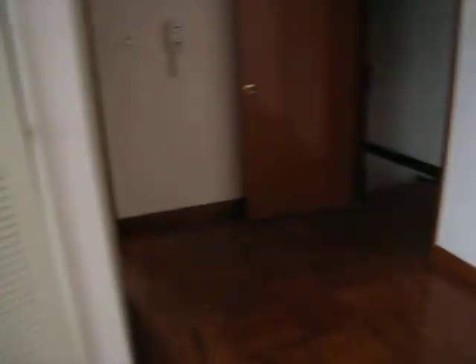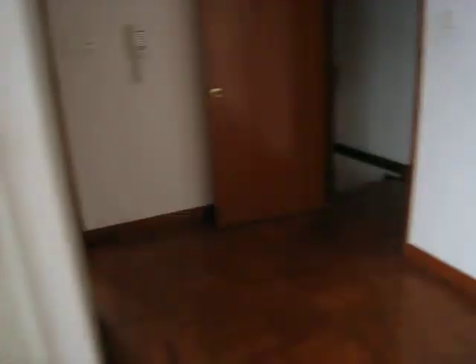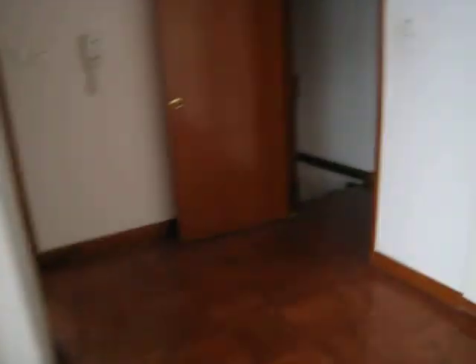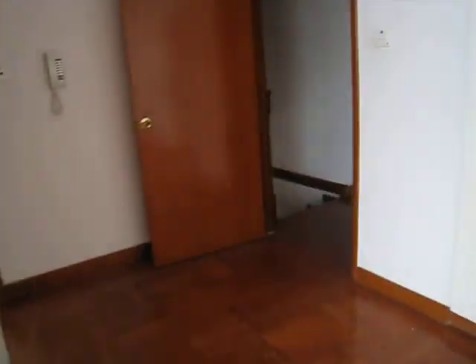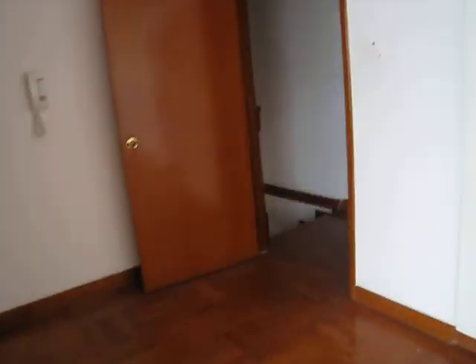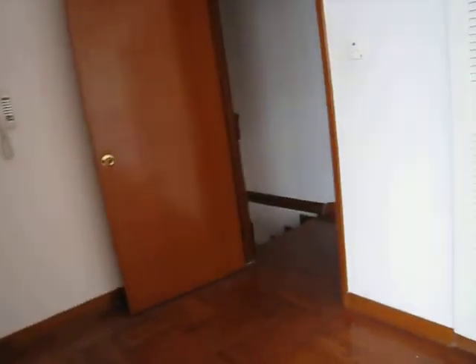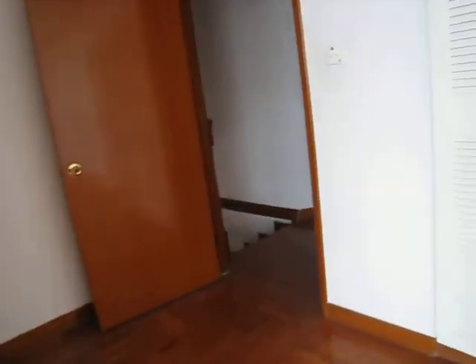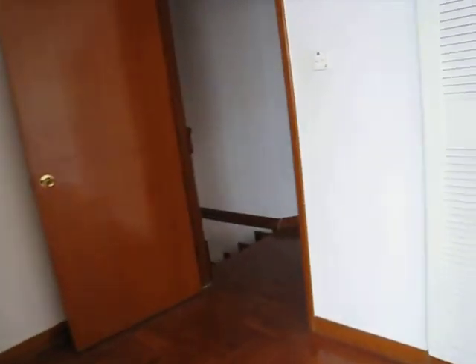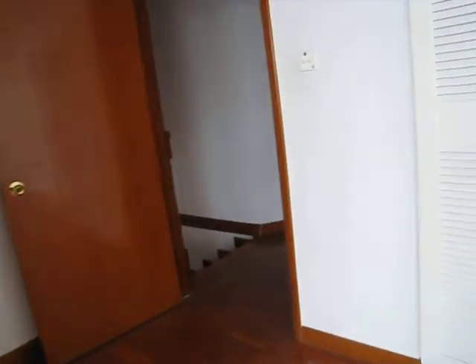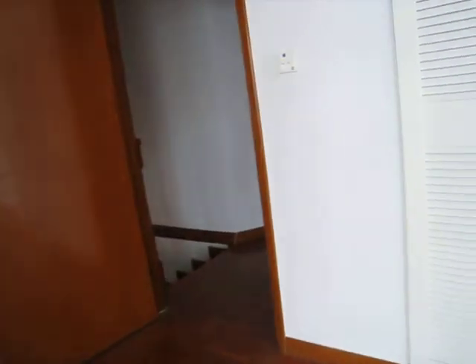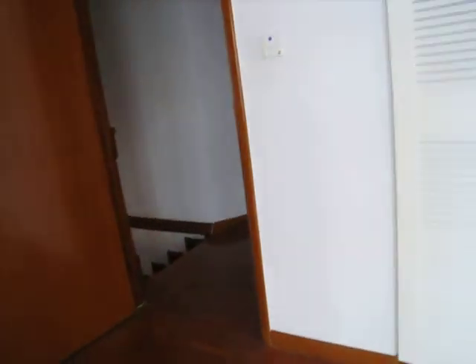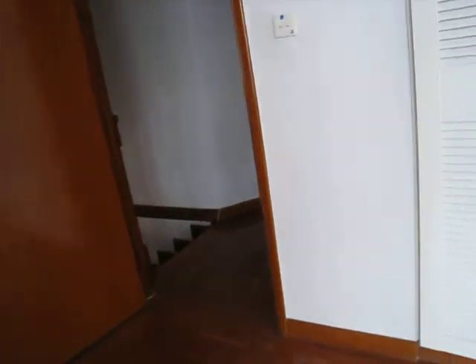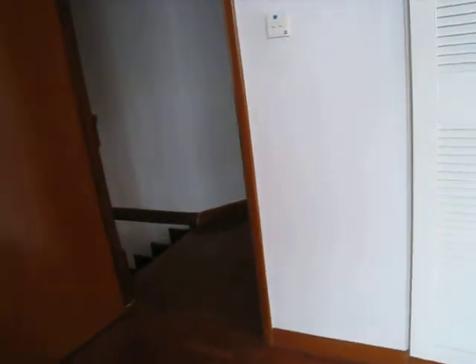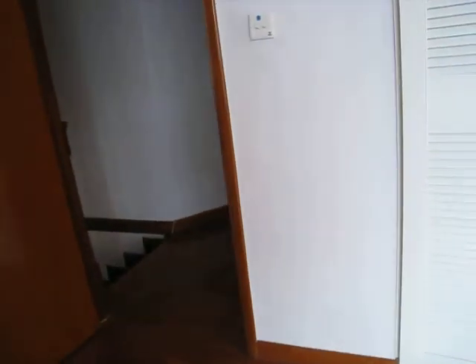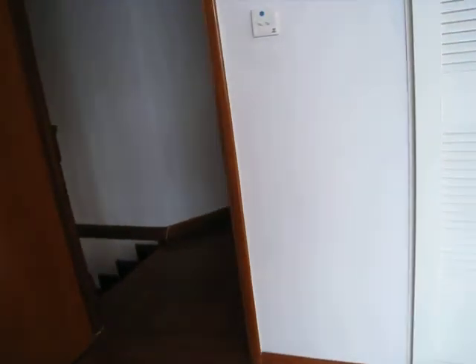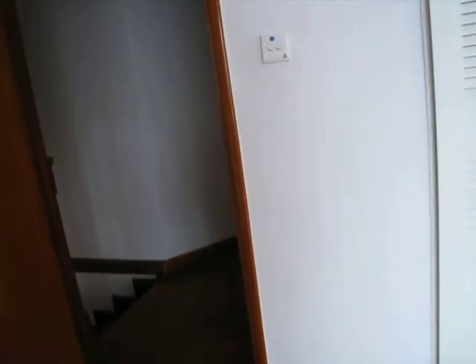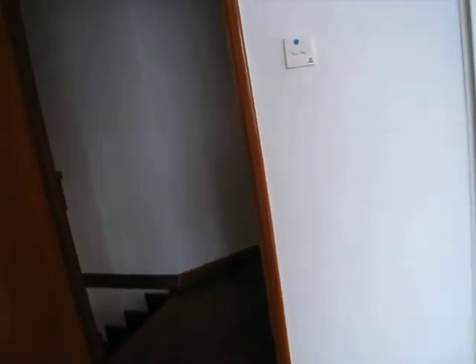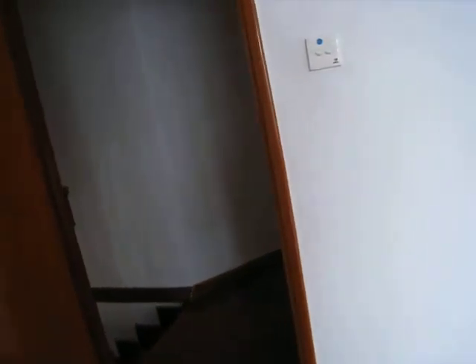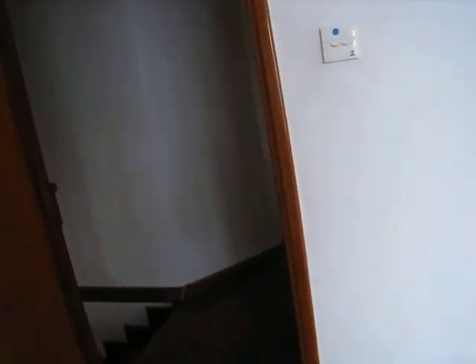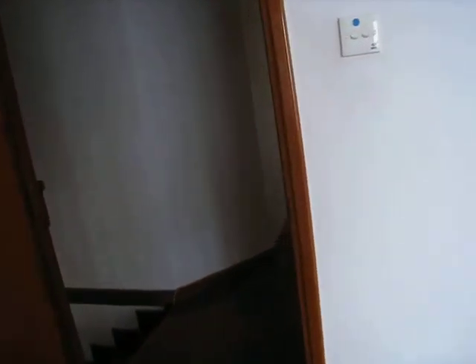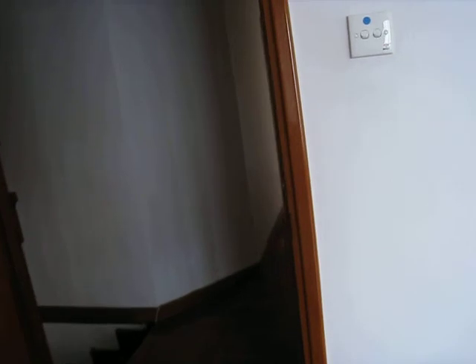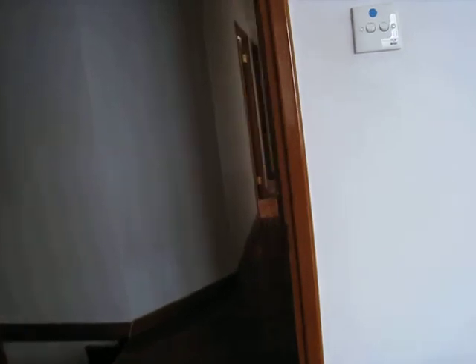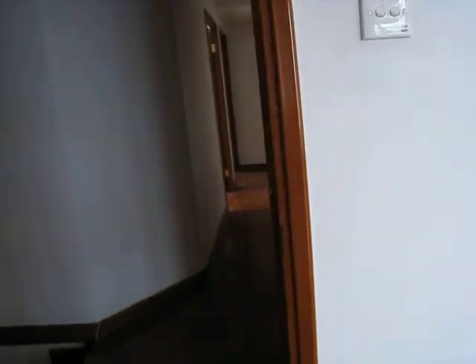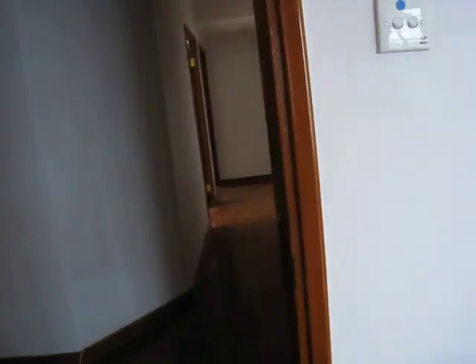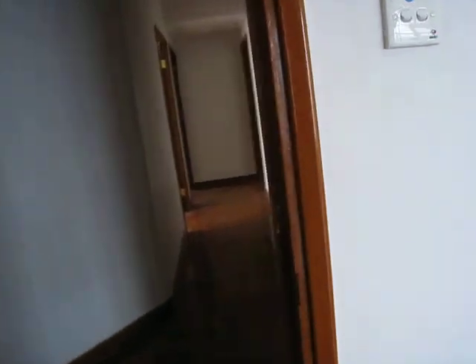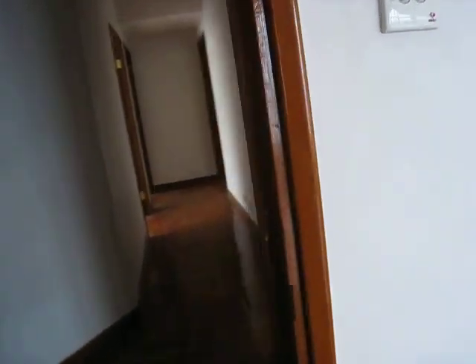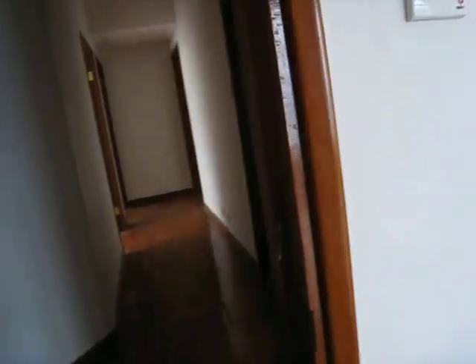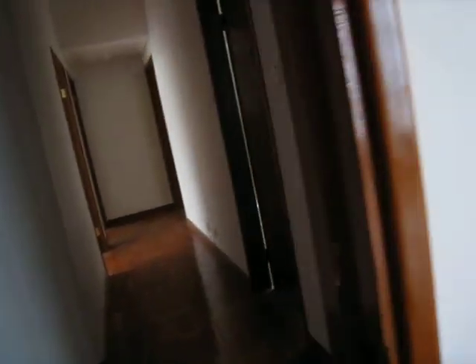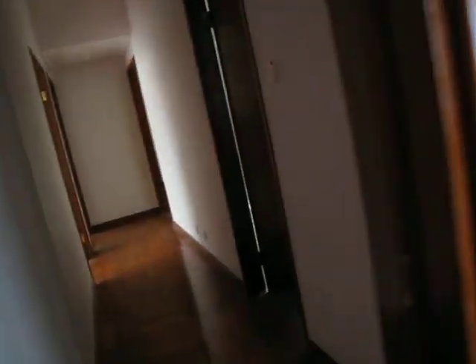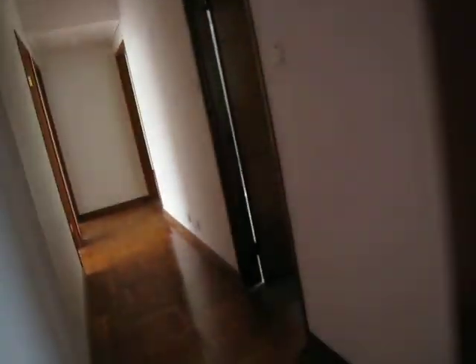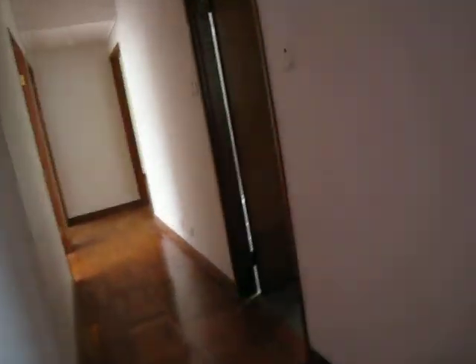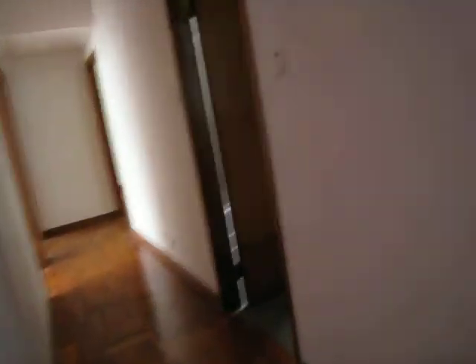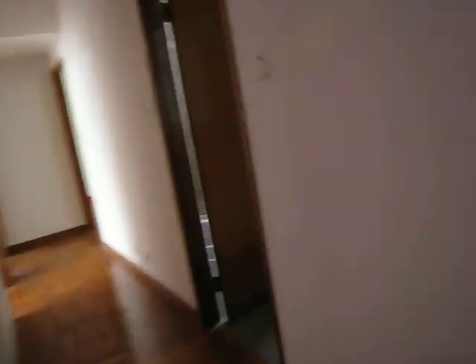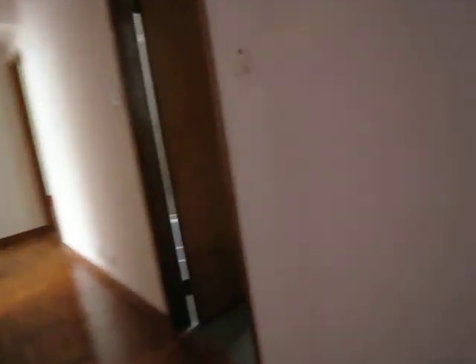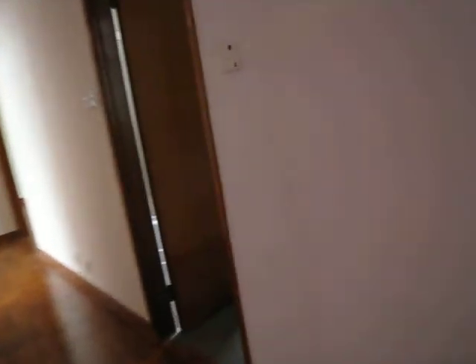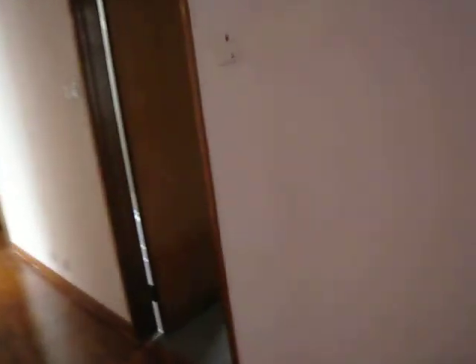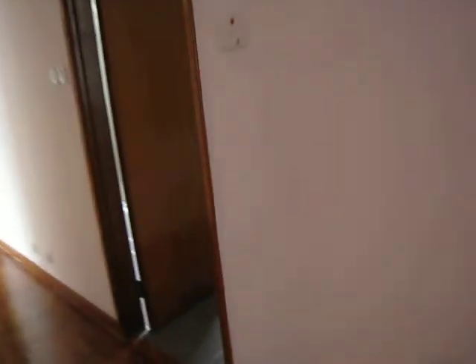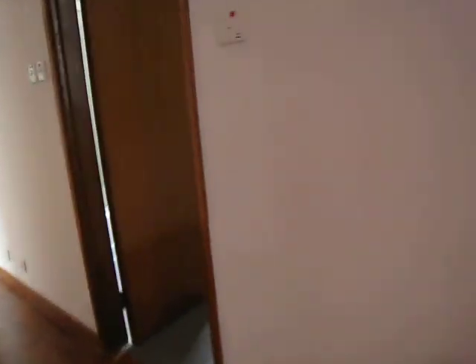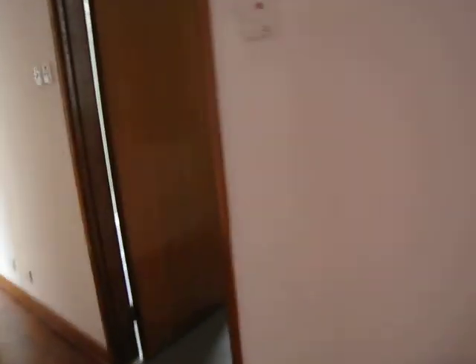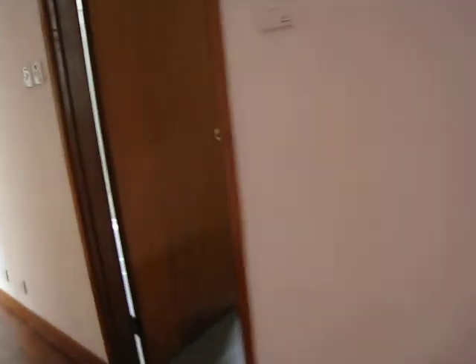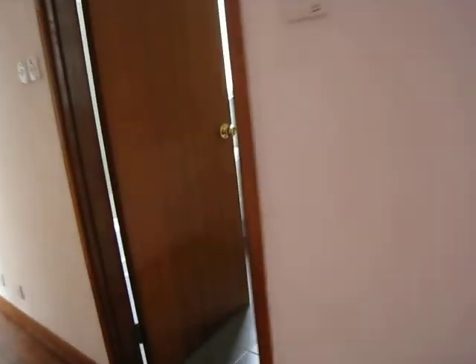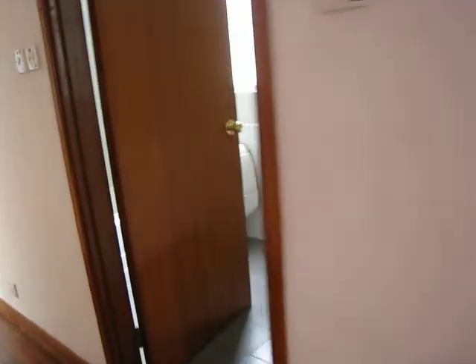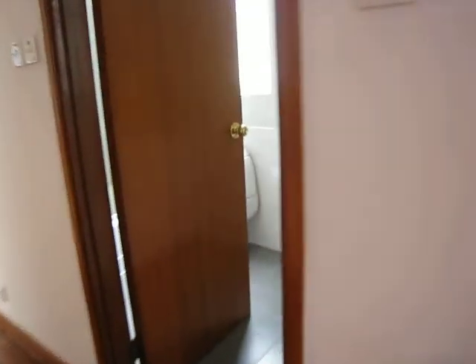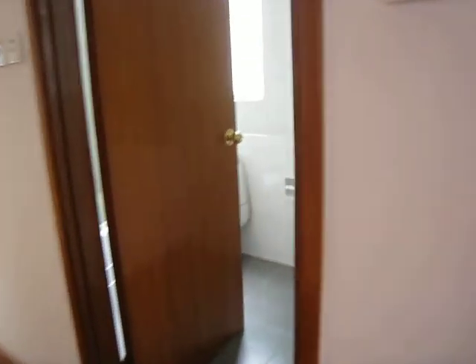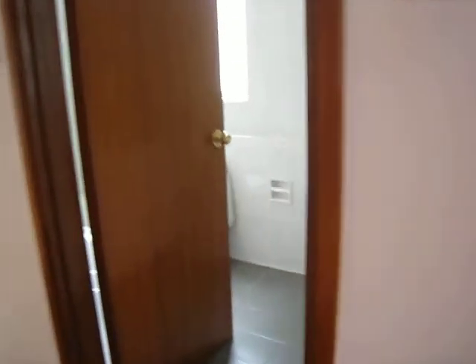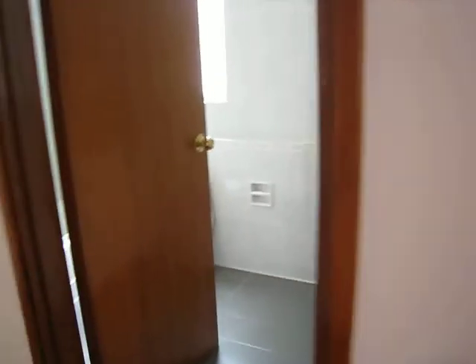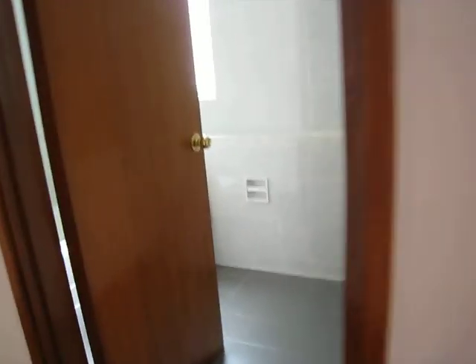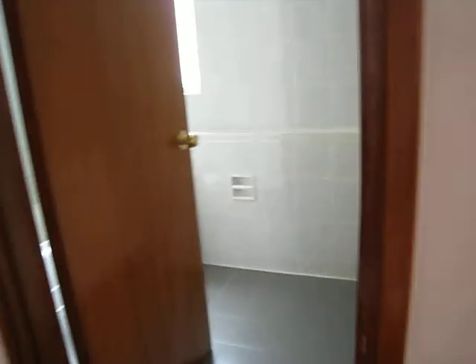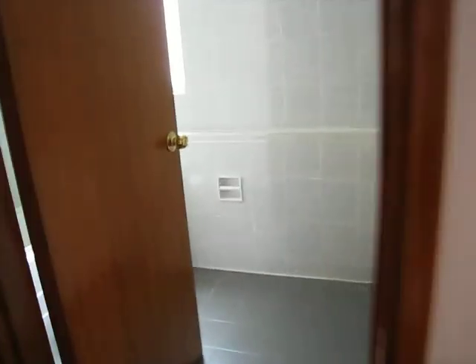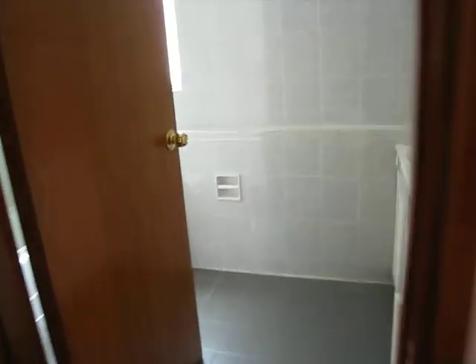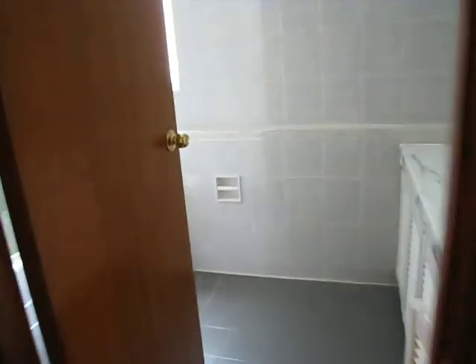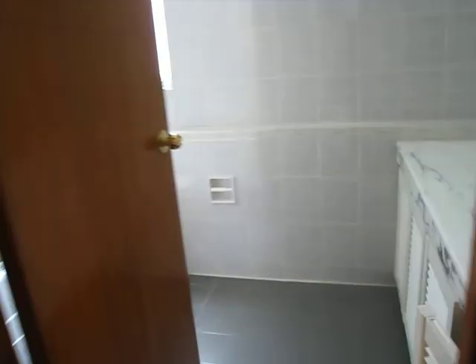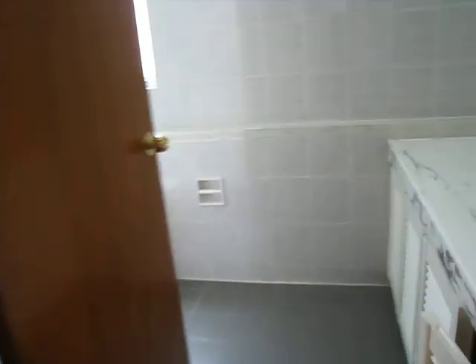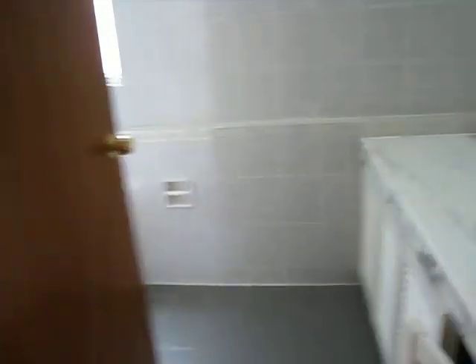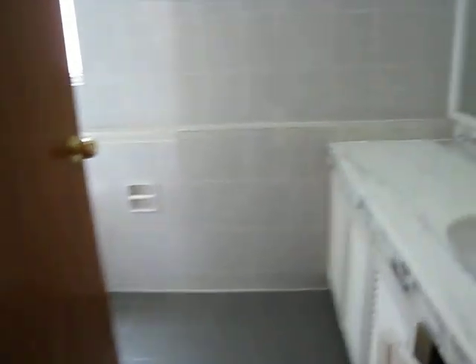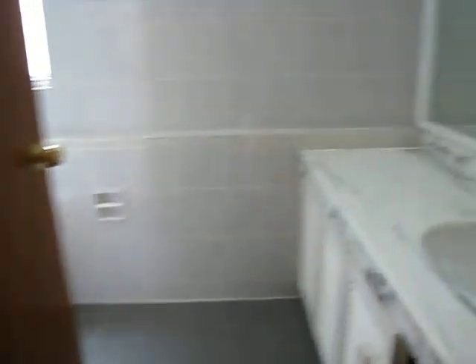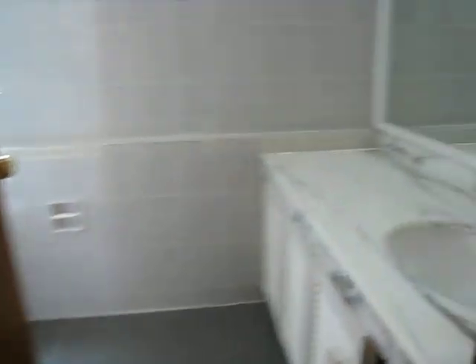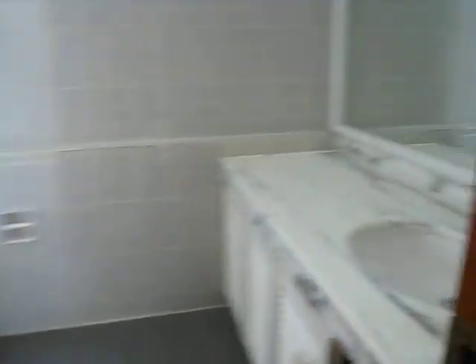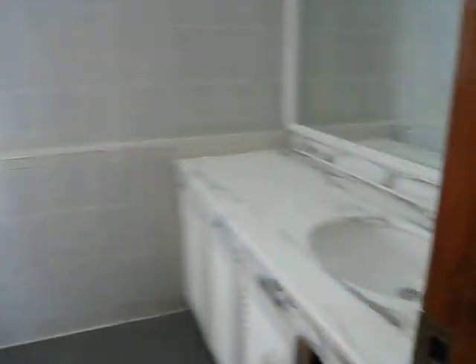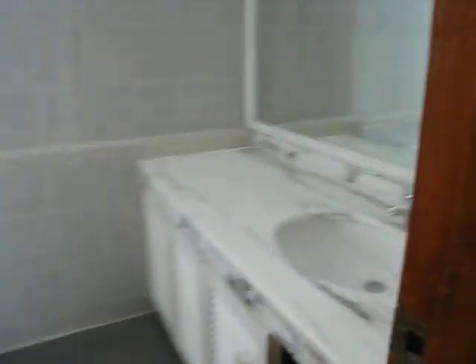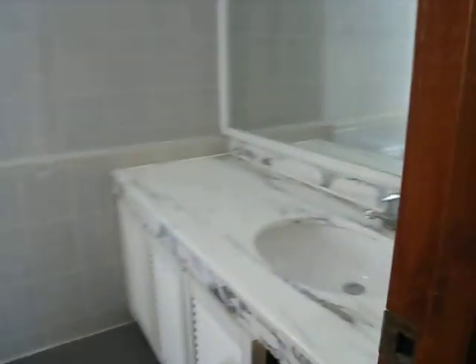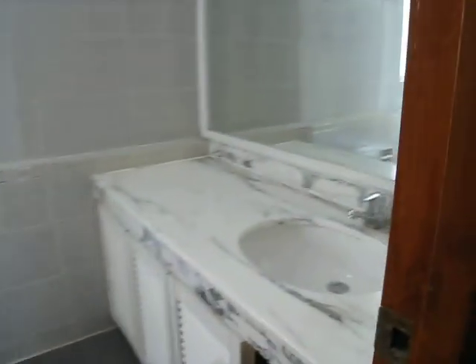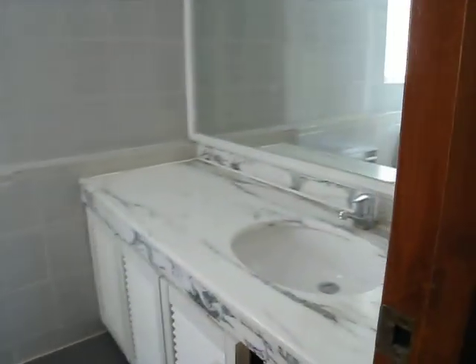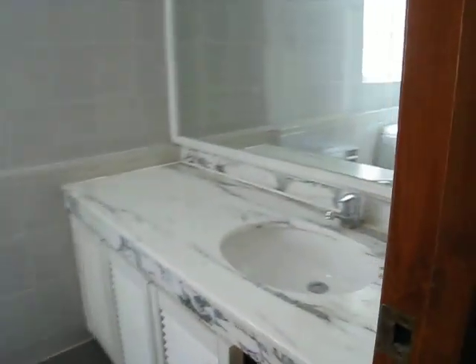This is the top level. This is the guest bathroom.